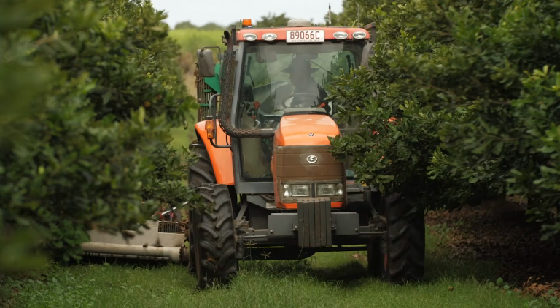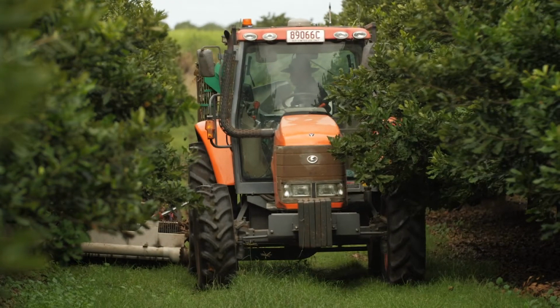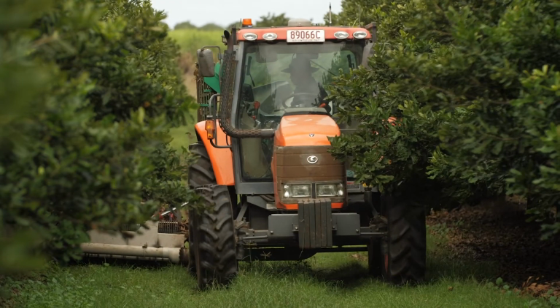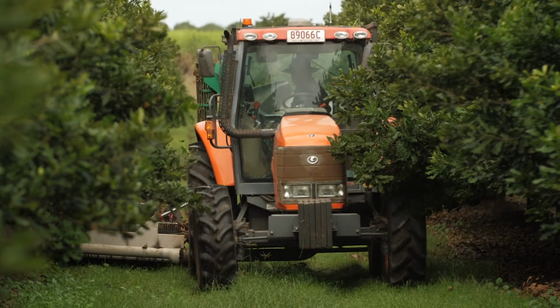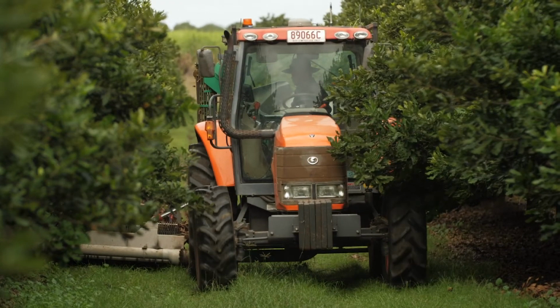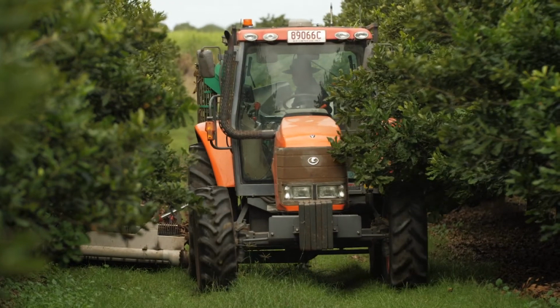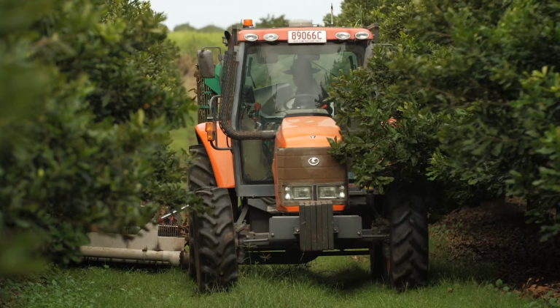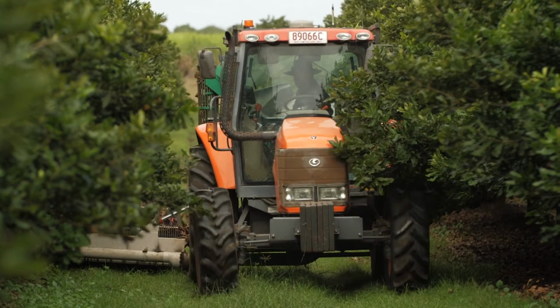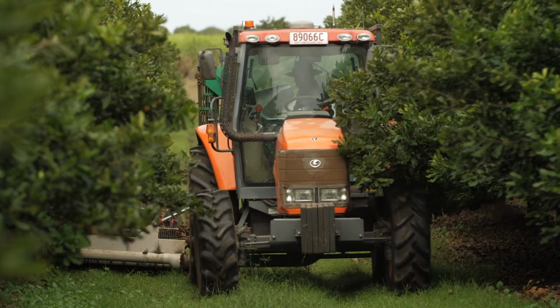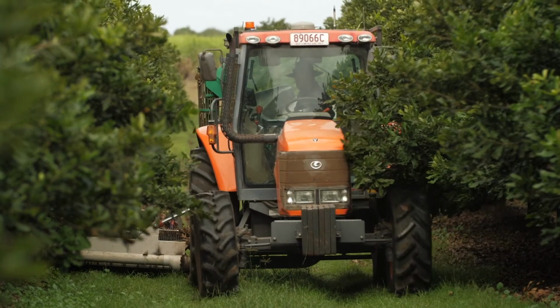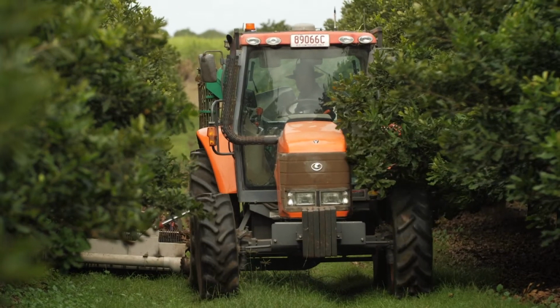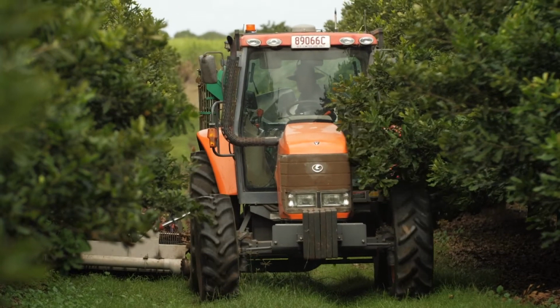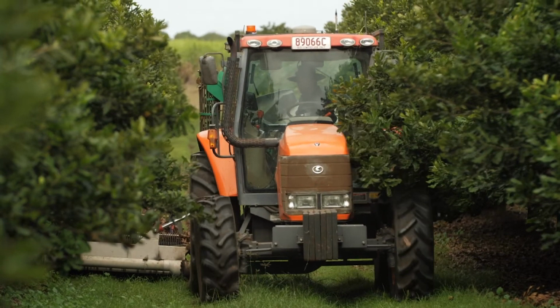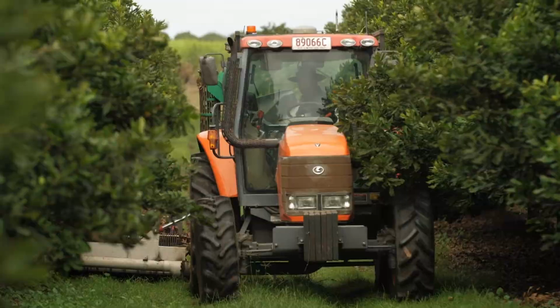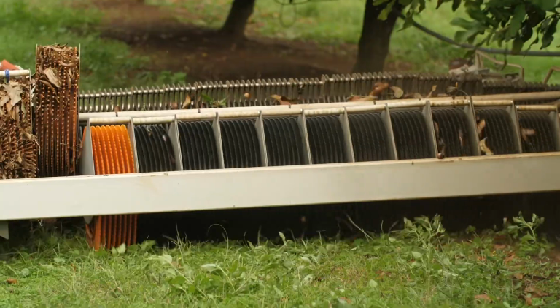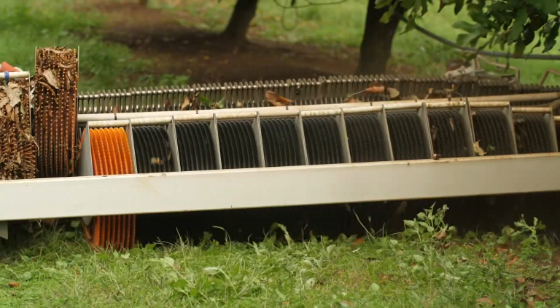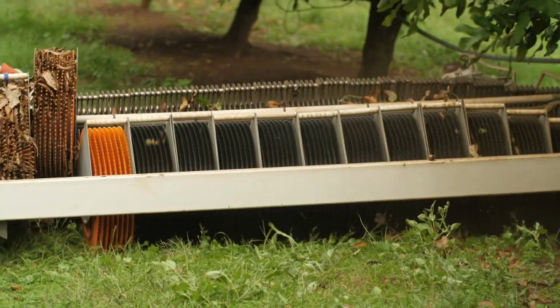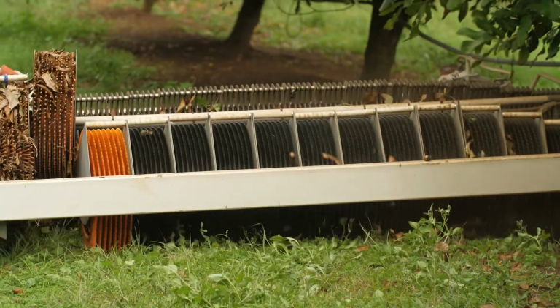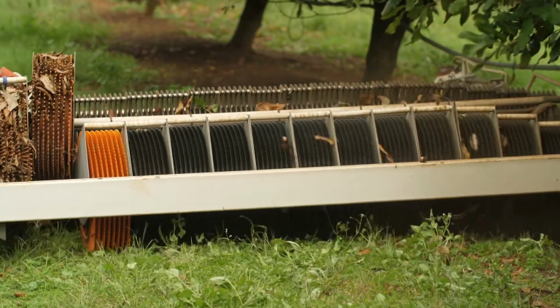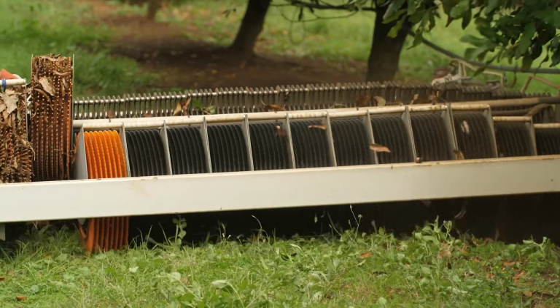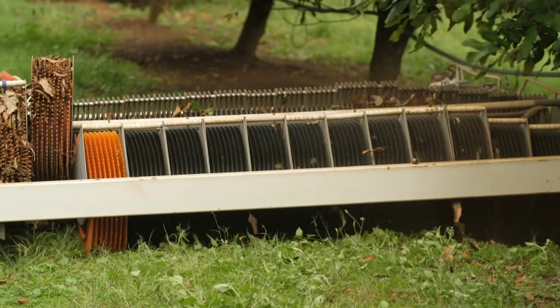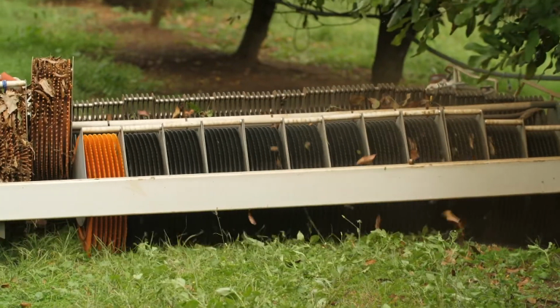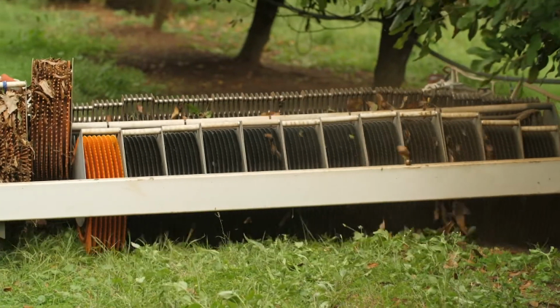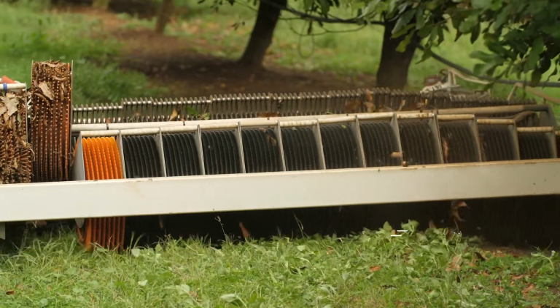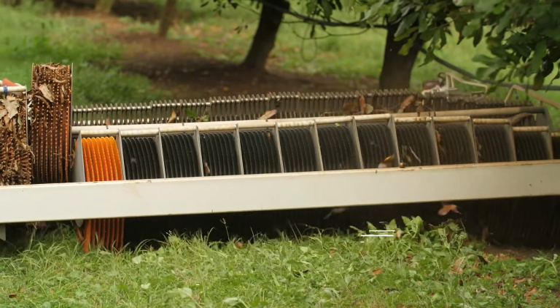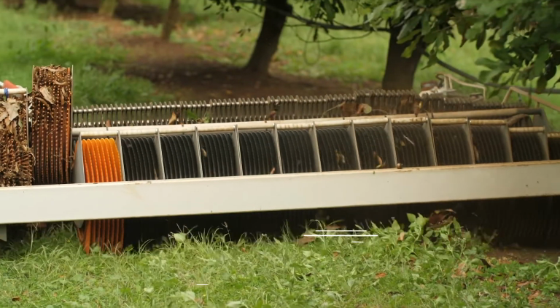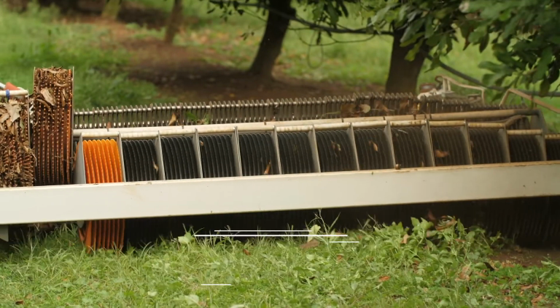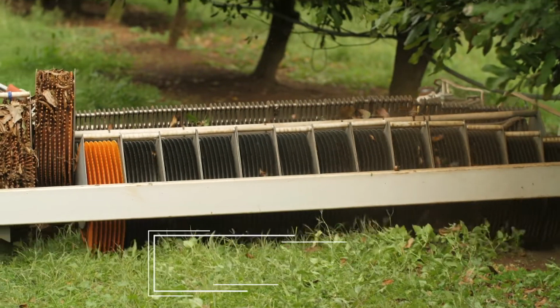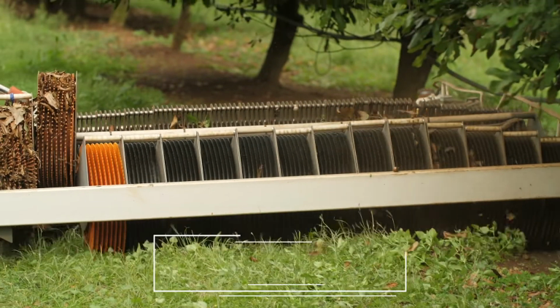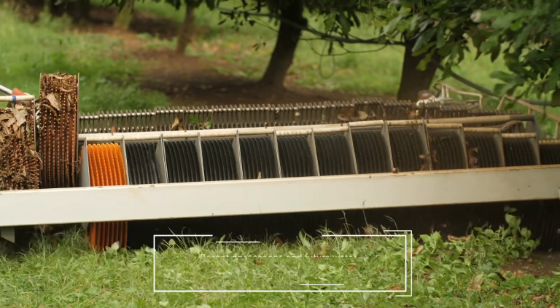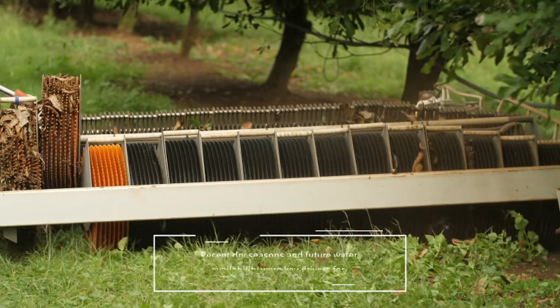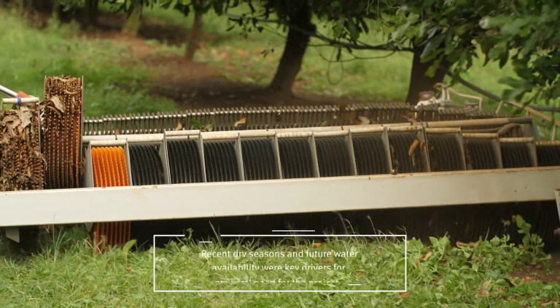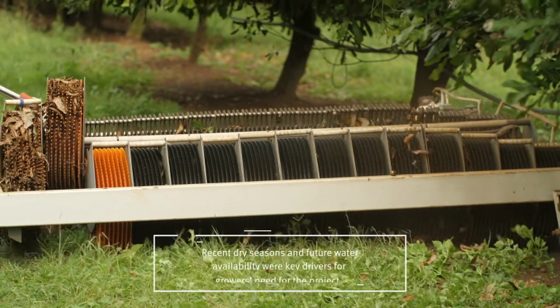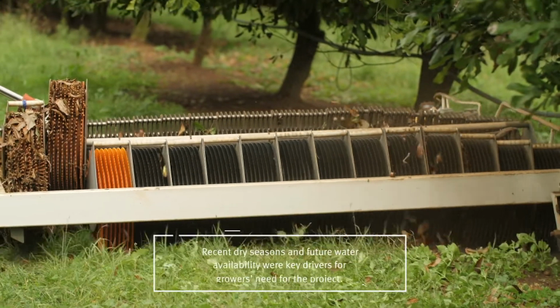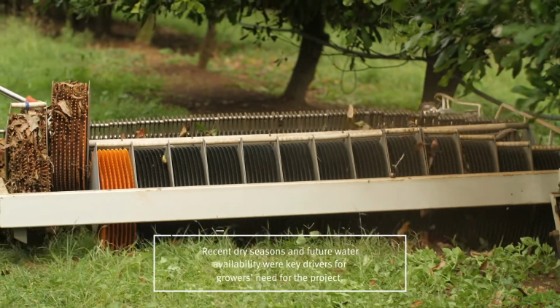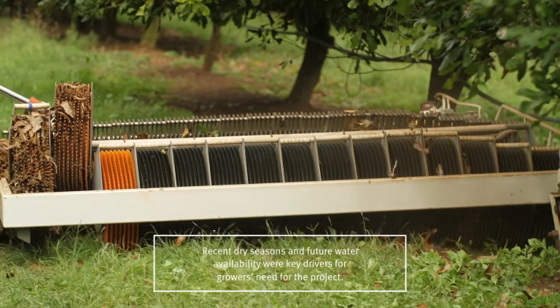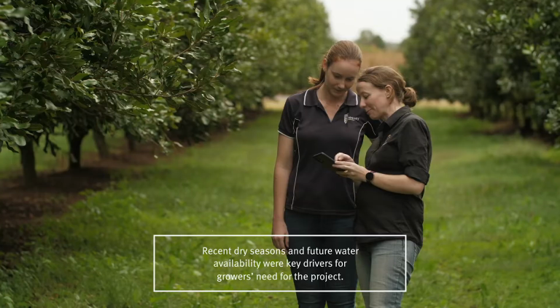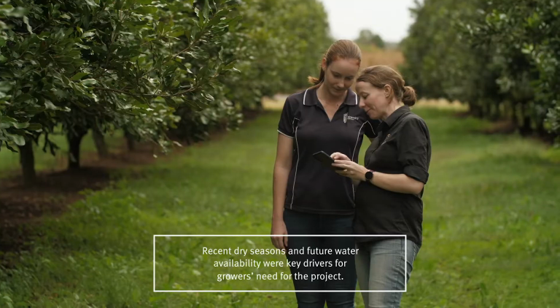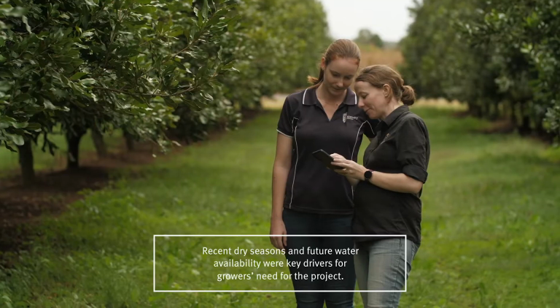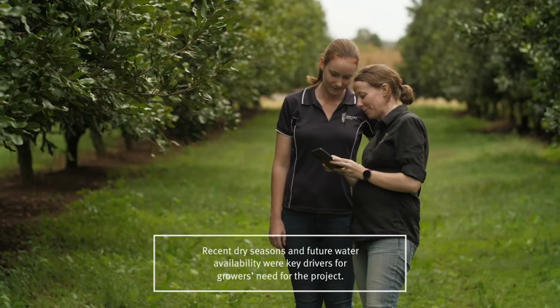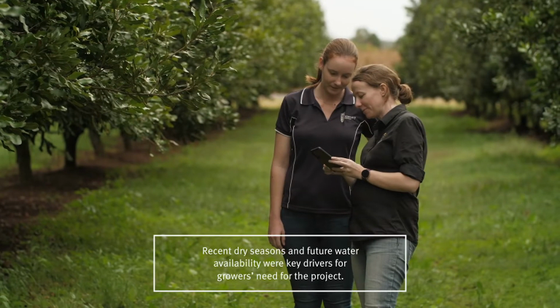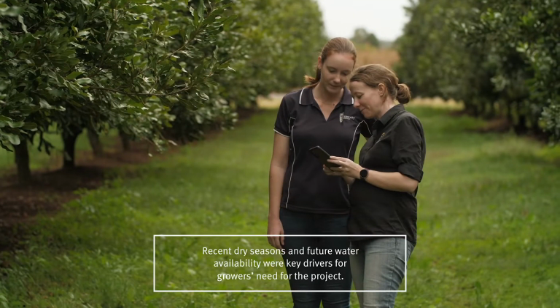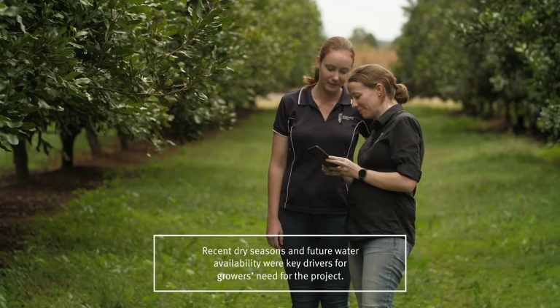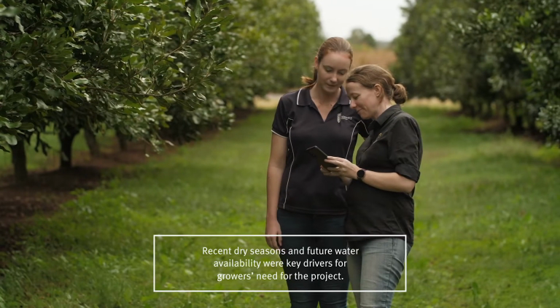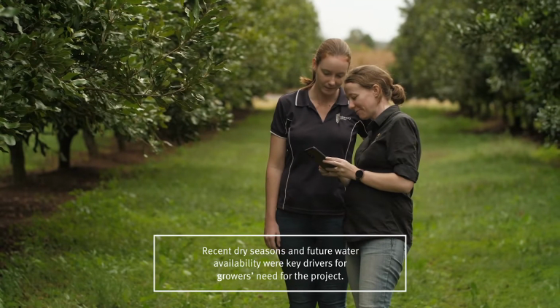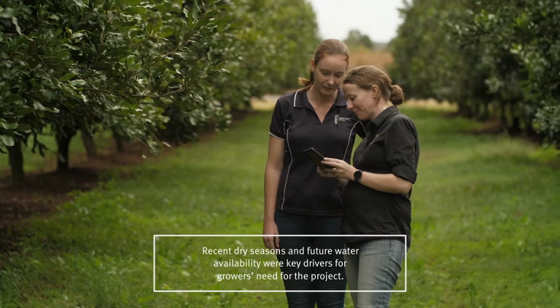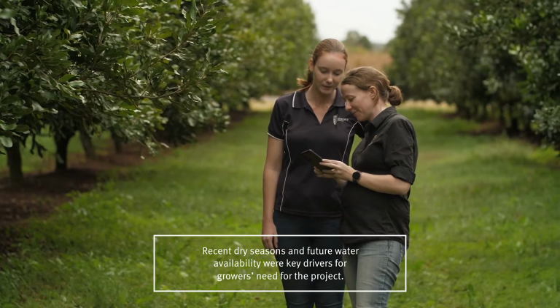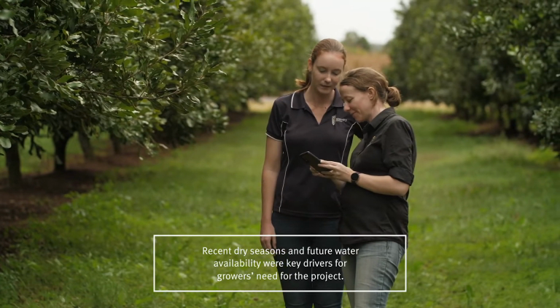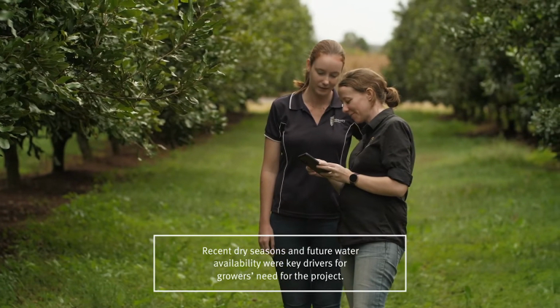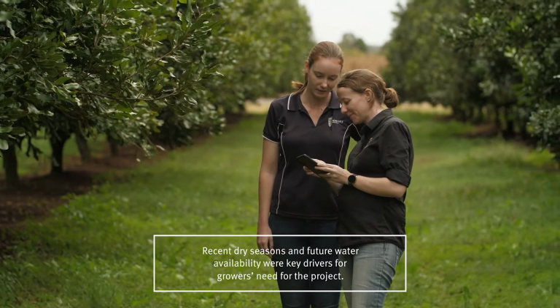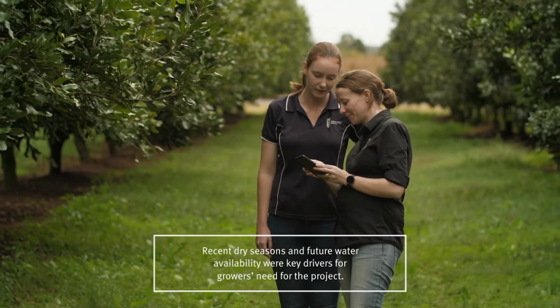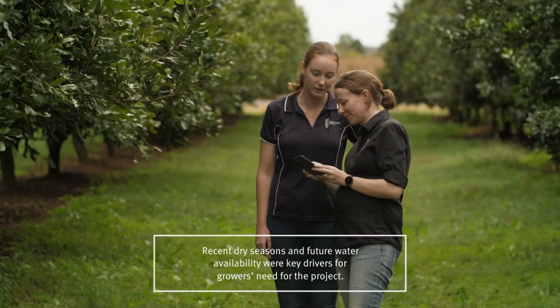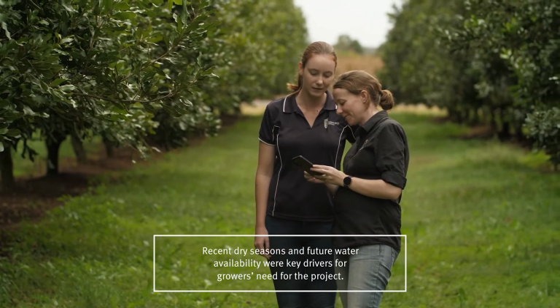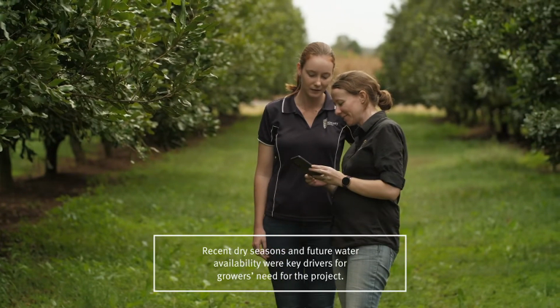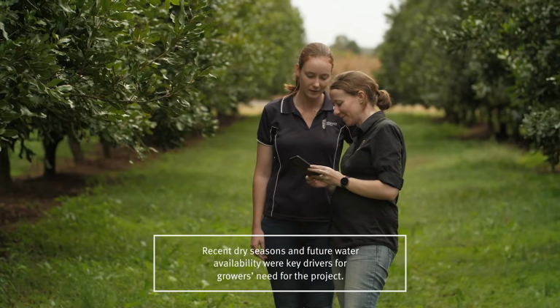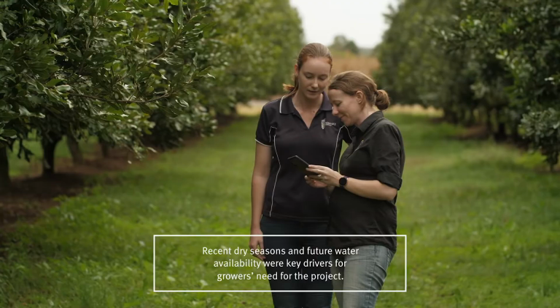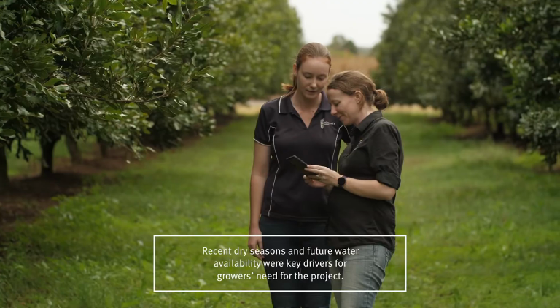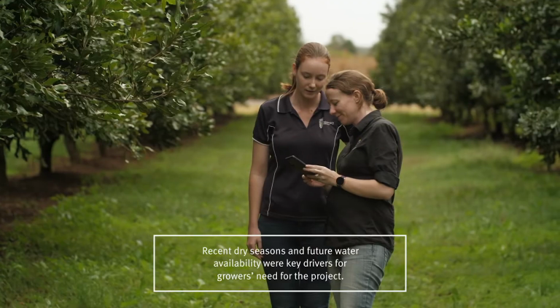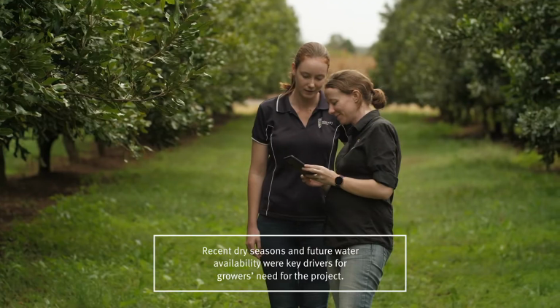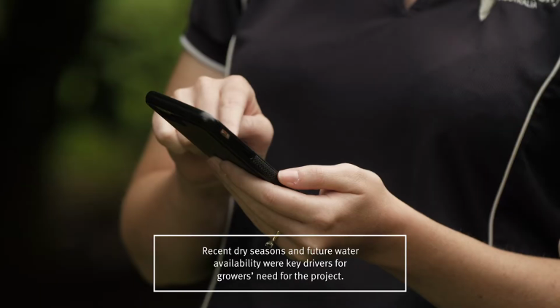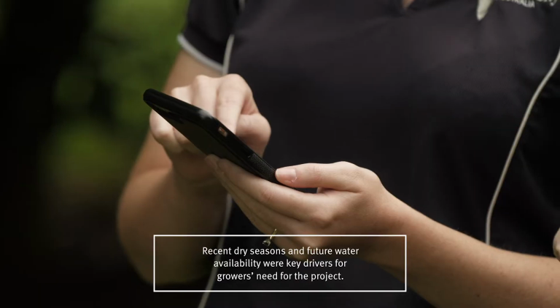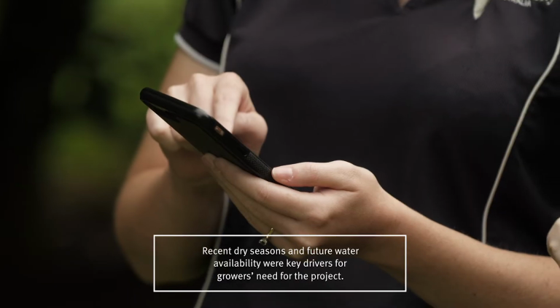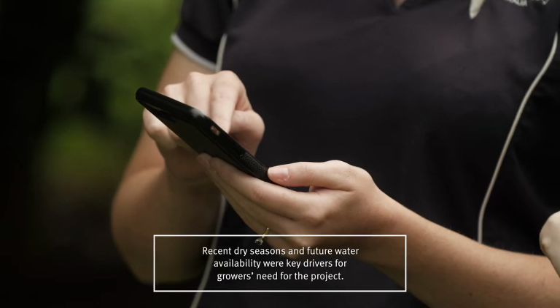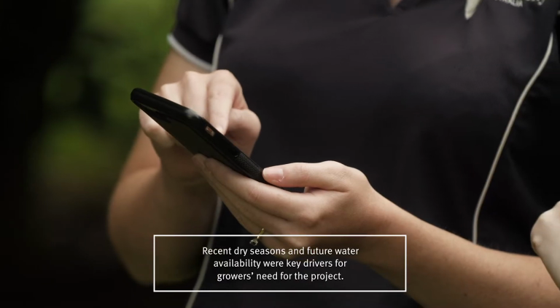Growers having access to weather stations is a necessity, and to be able to help the industry along by assisting with that is a great opportunity for us.